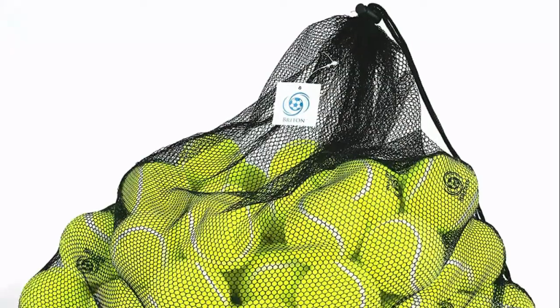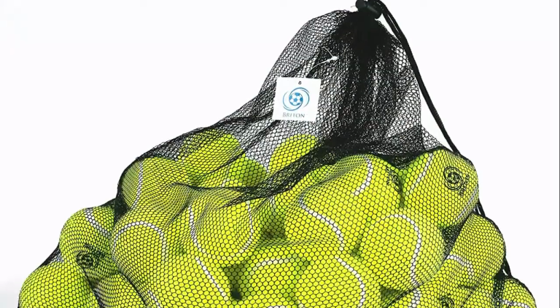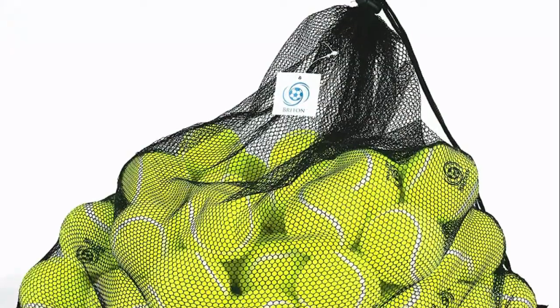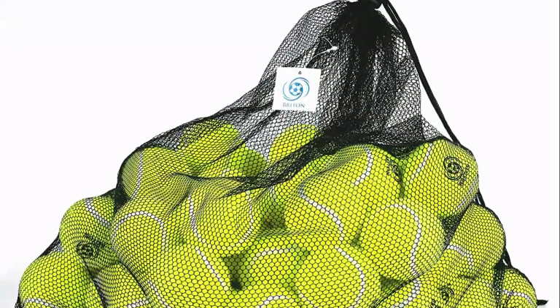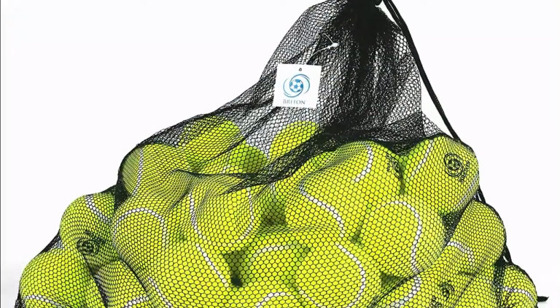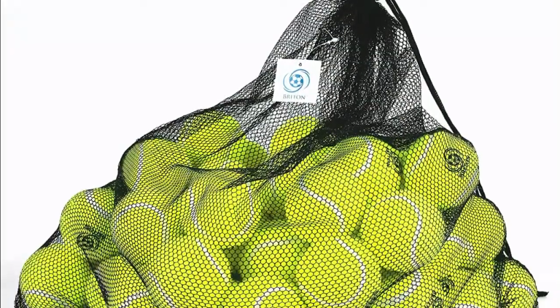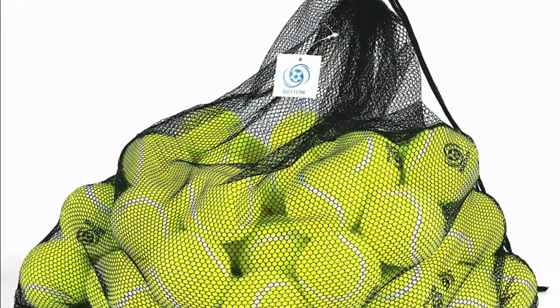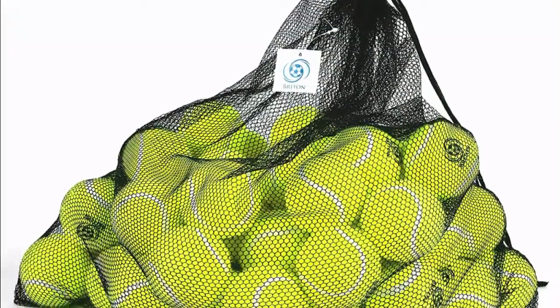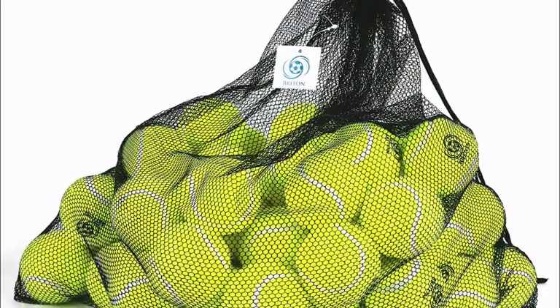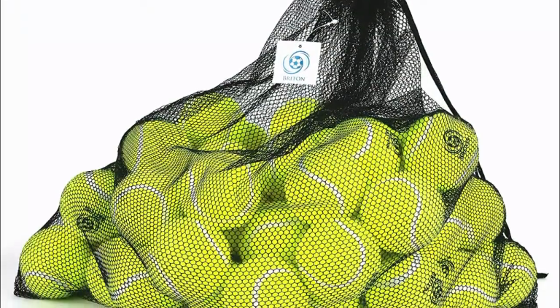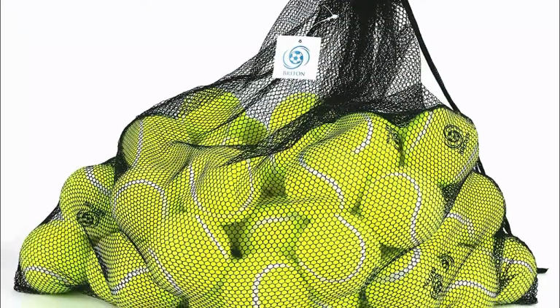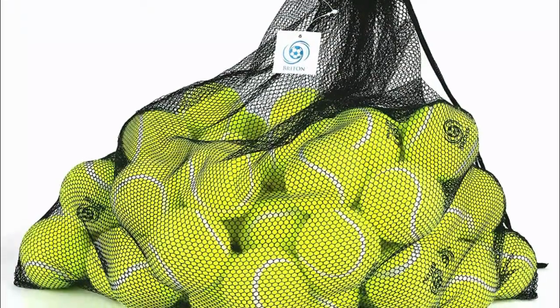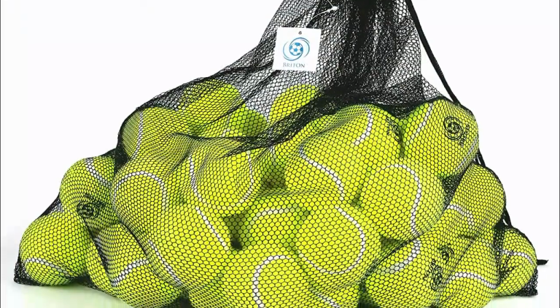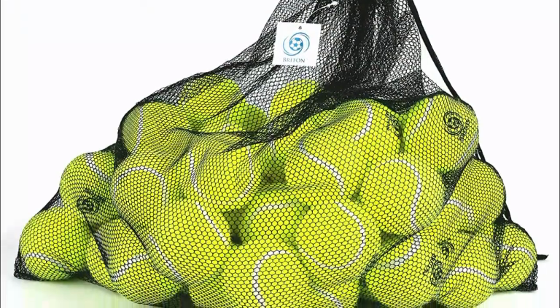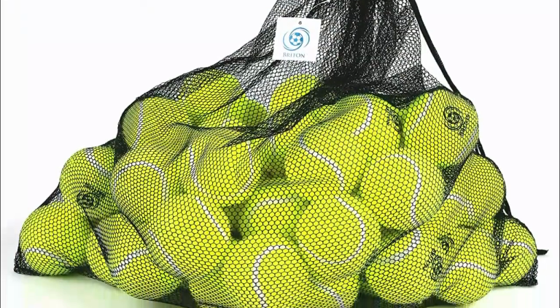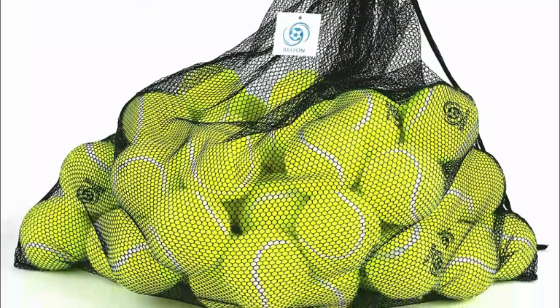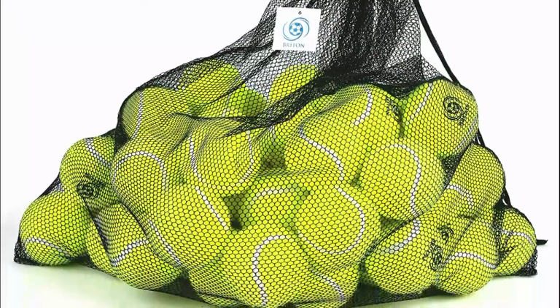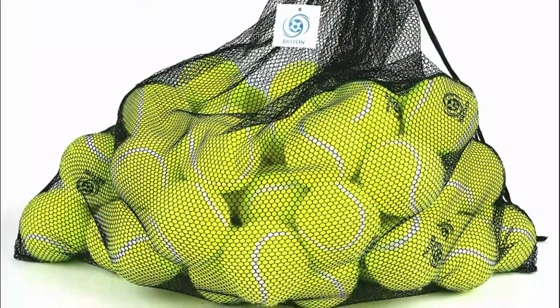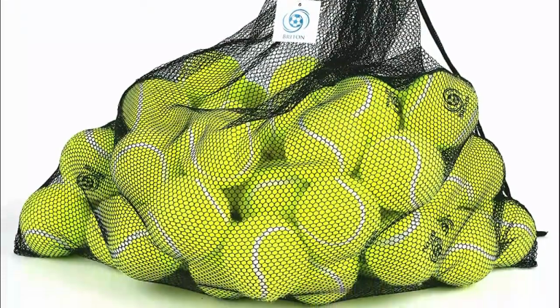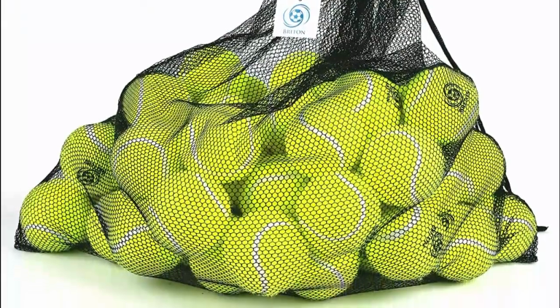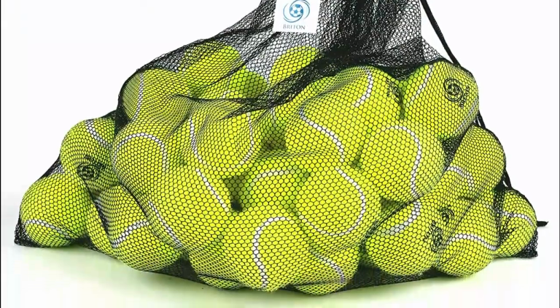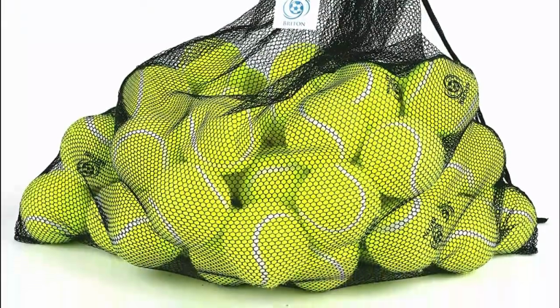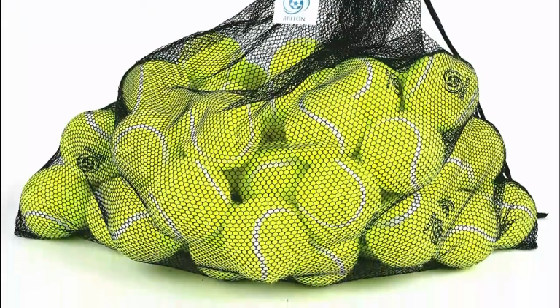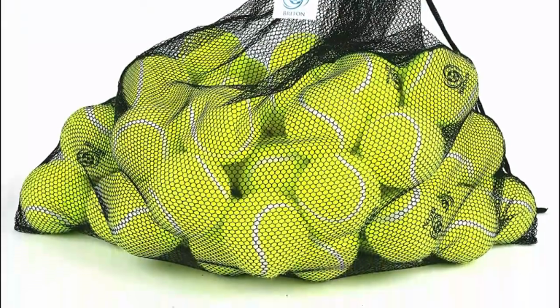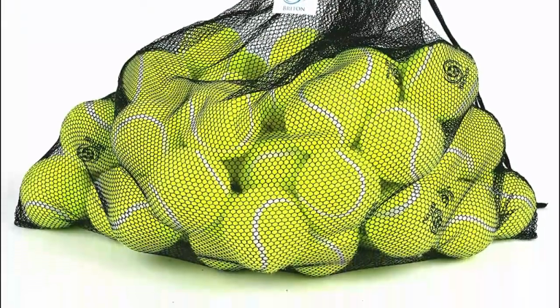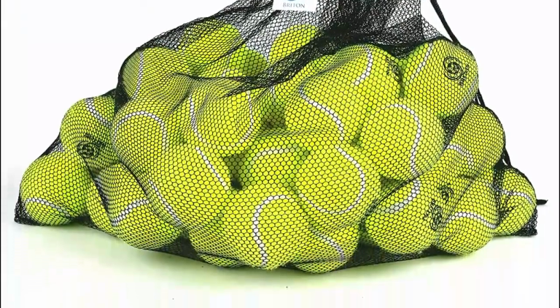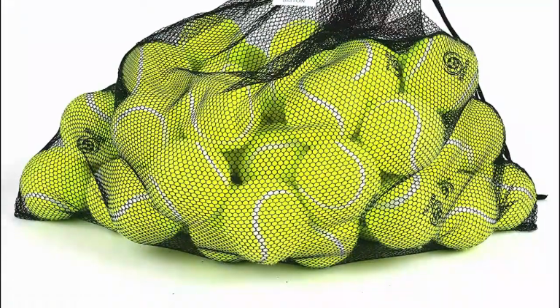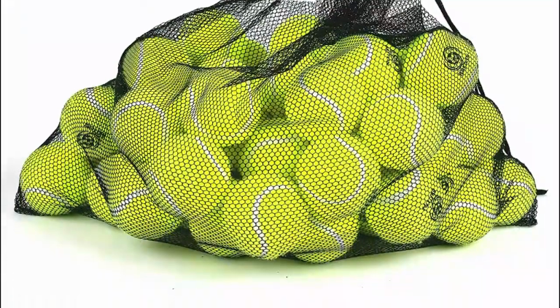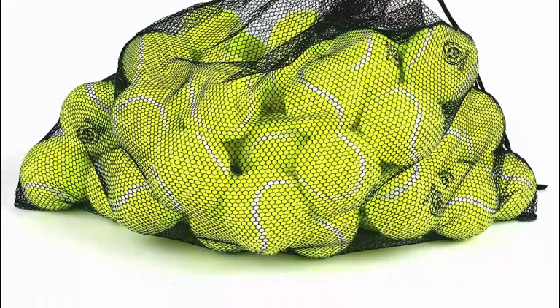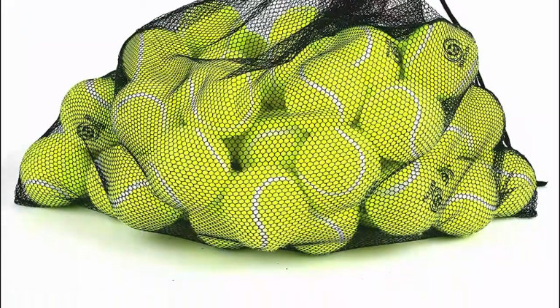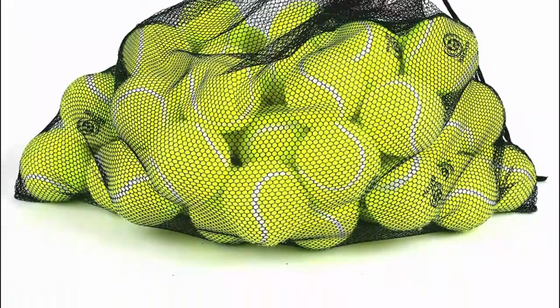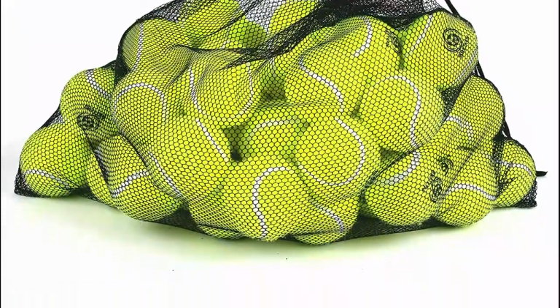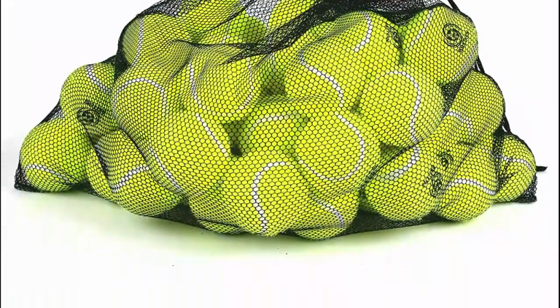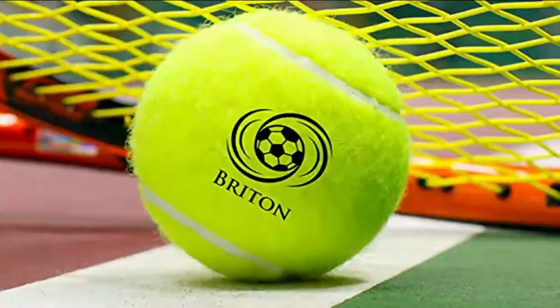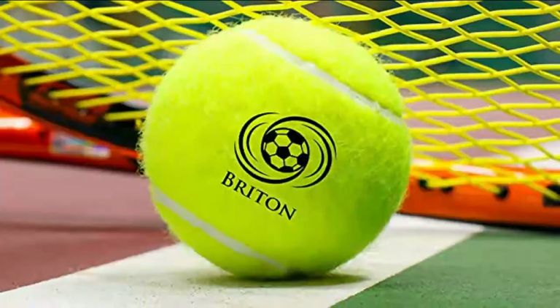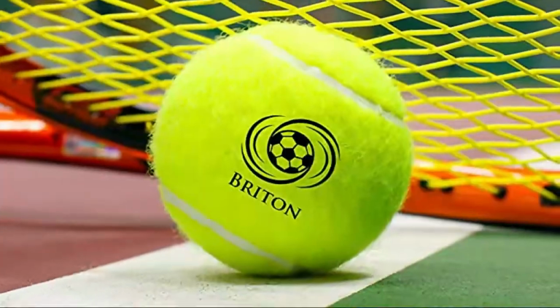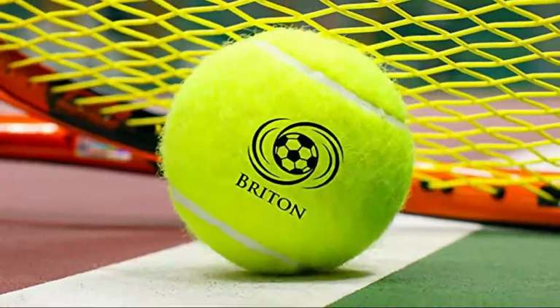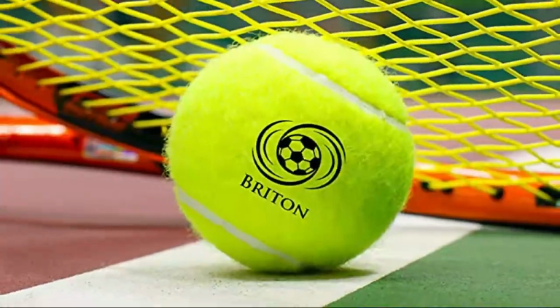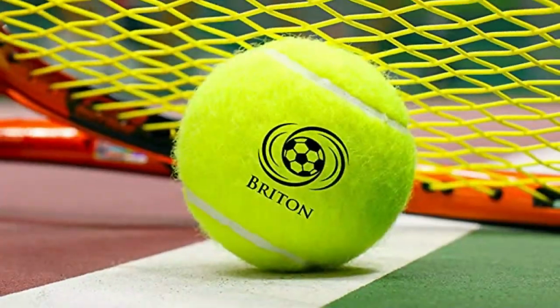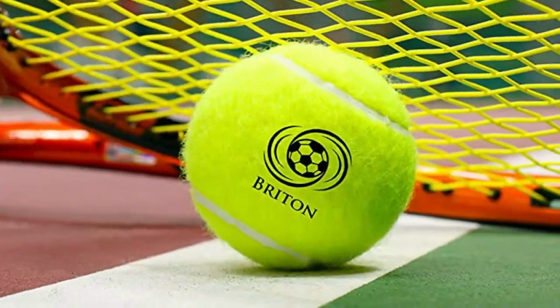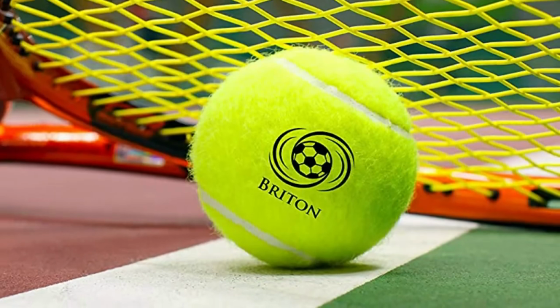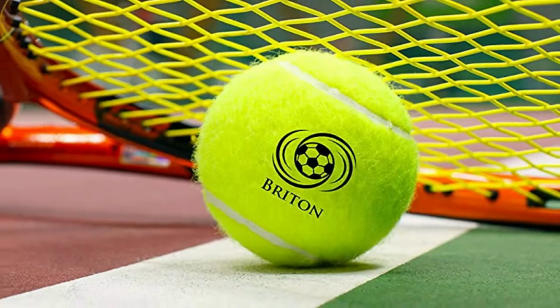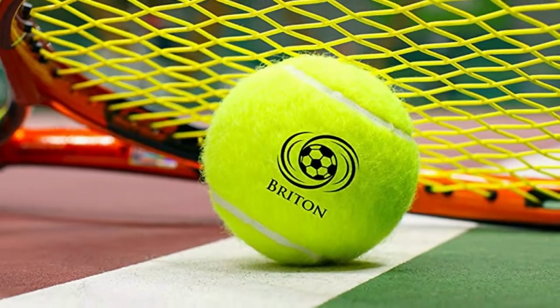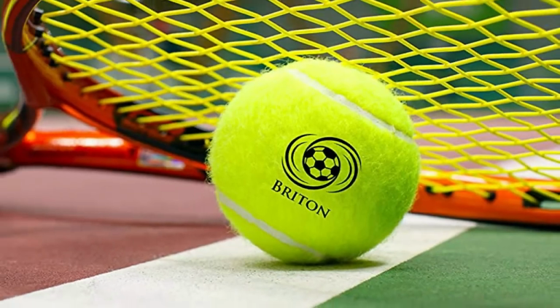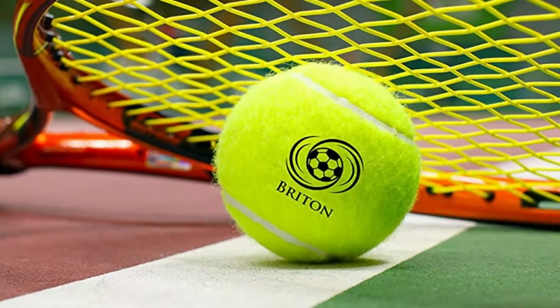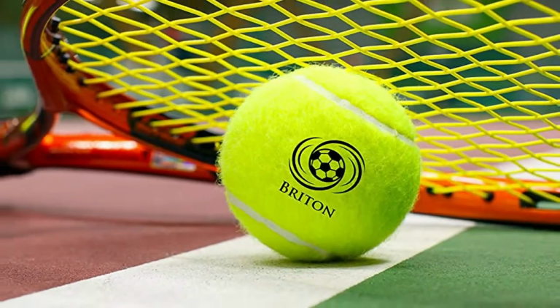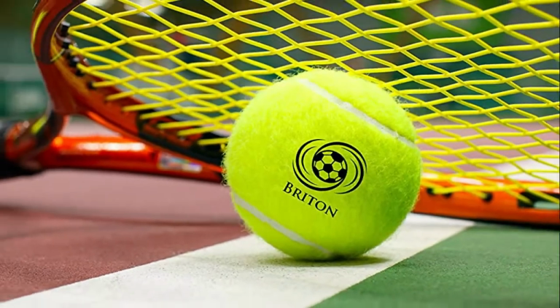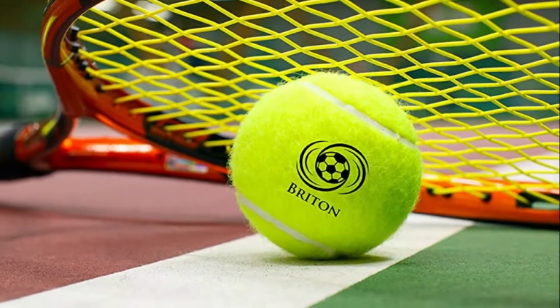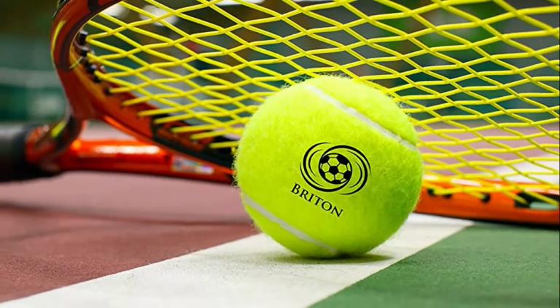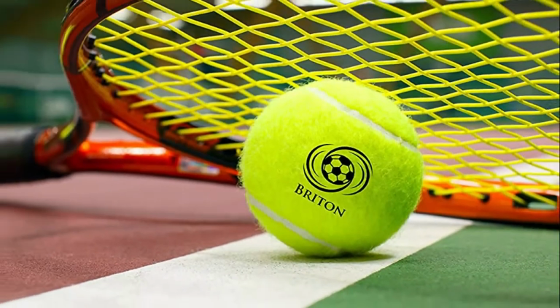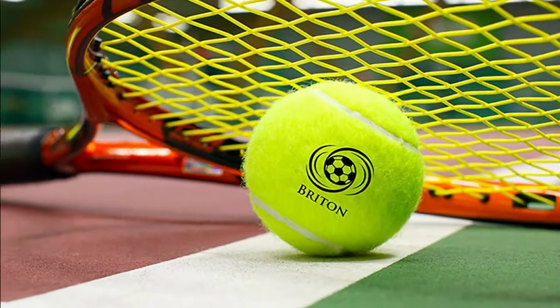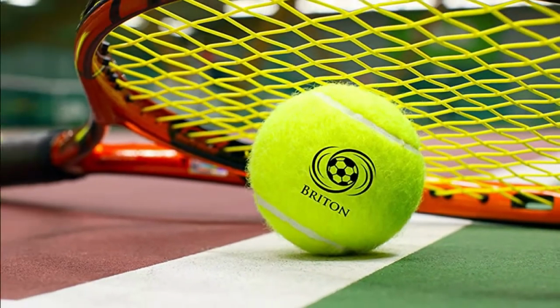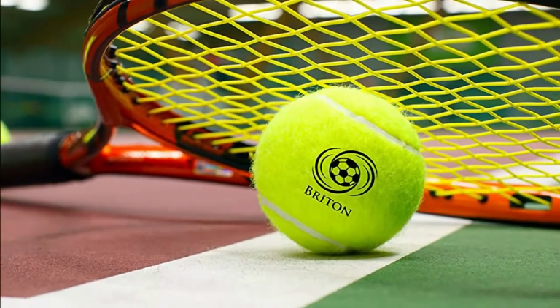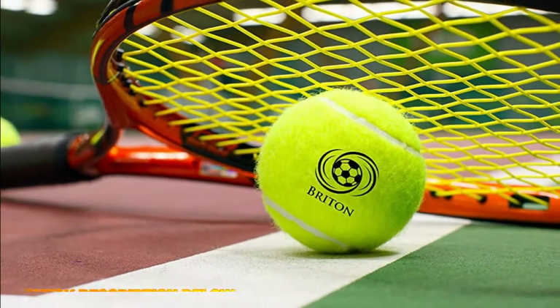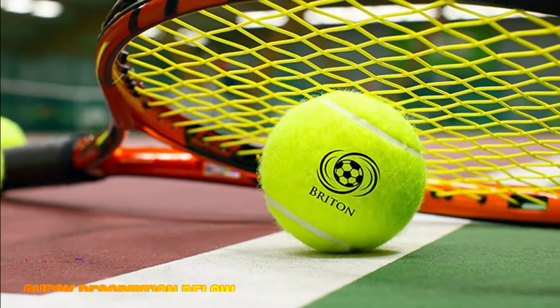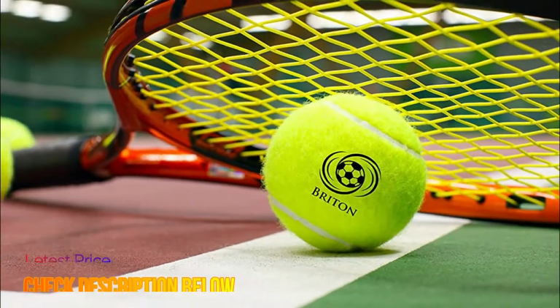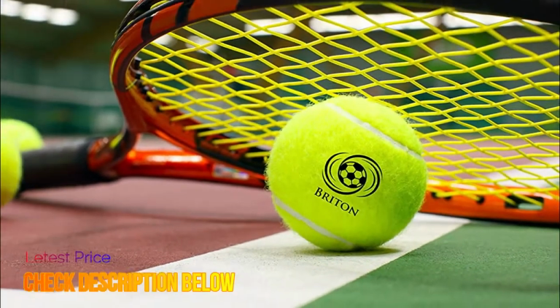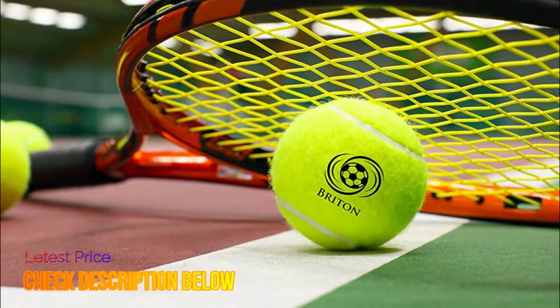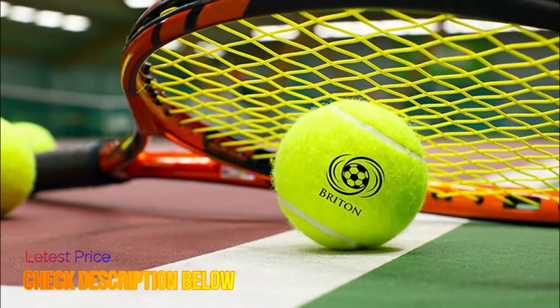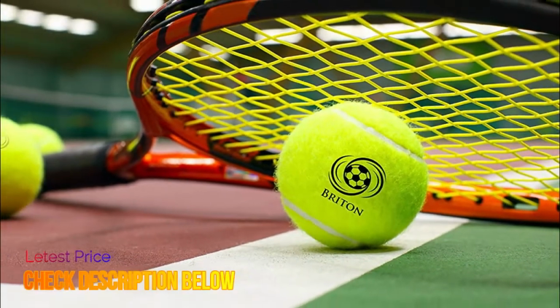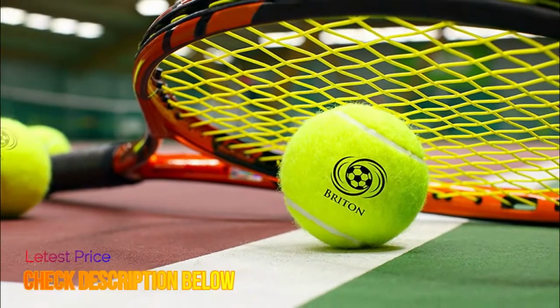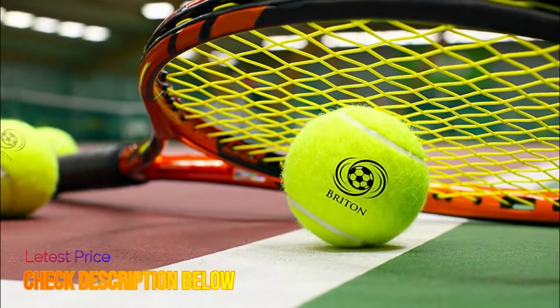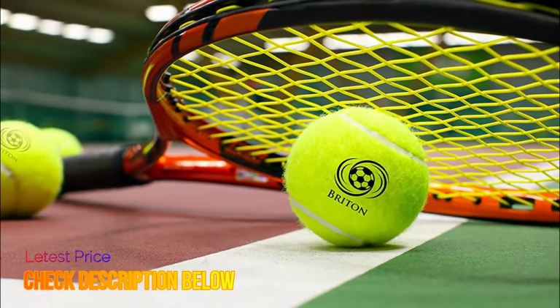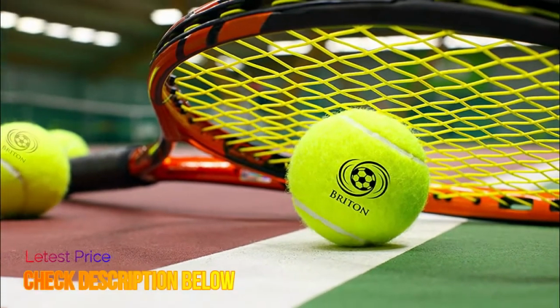Briton's tennis balls come in a convenient bonus mesh carrying bag that makes it easy for you to store and locate your tennis balls.